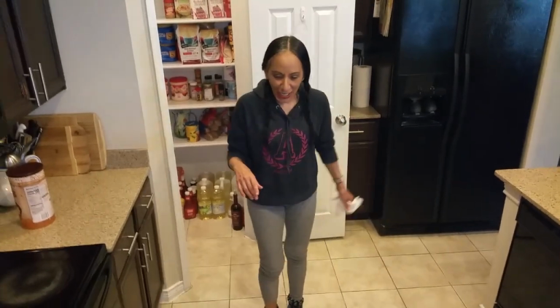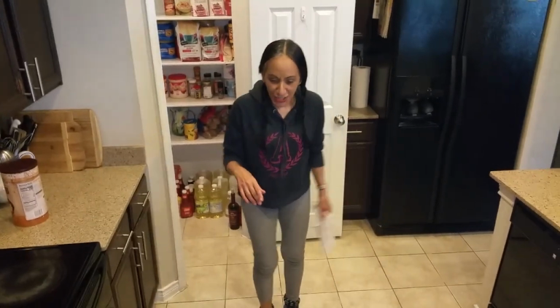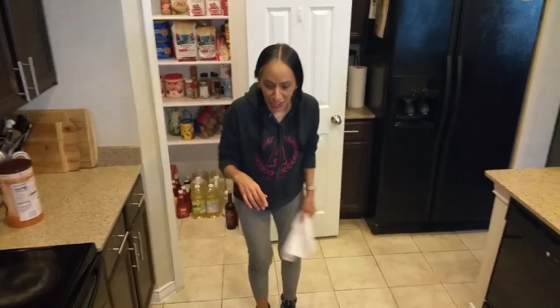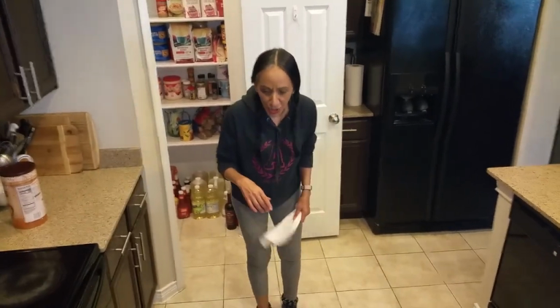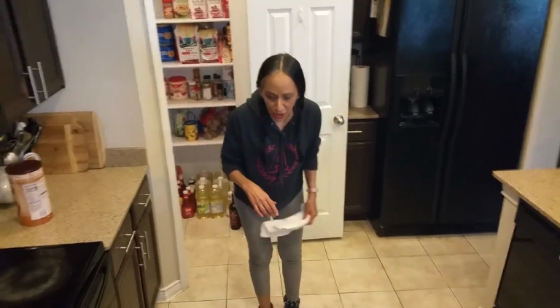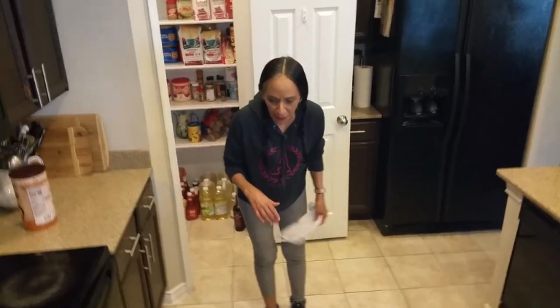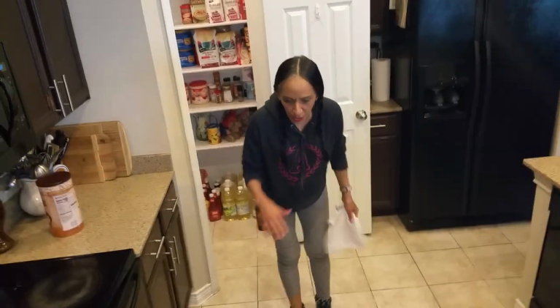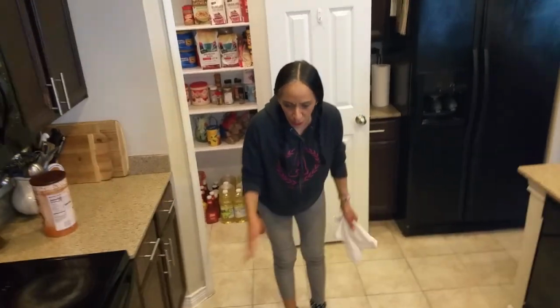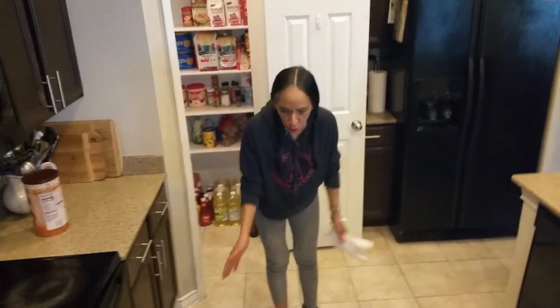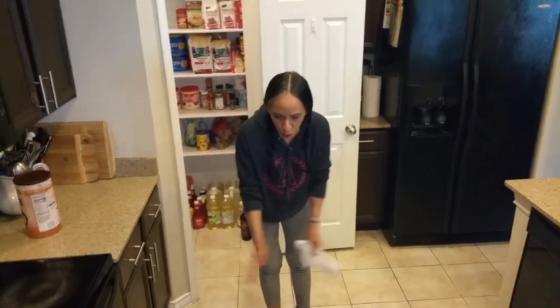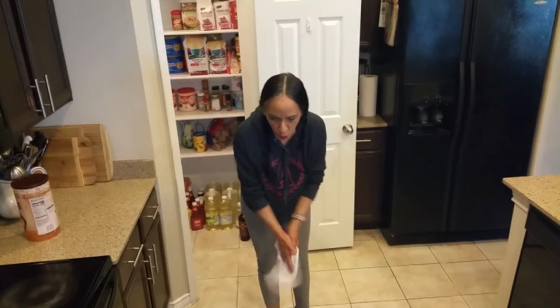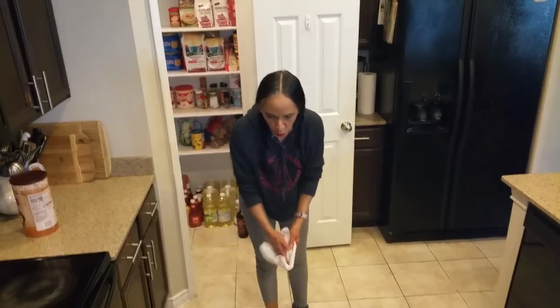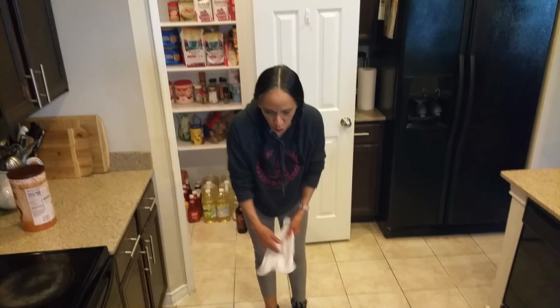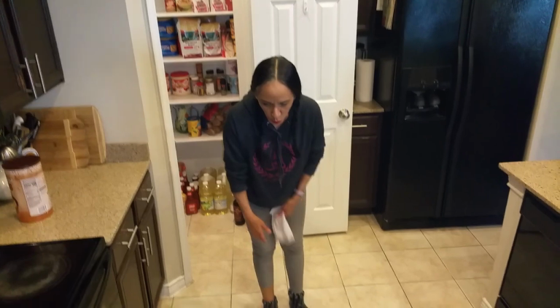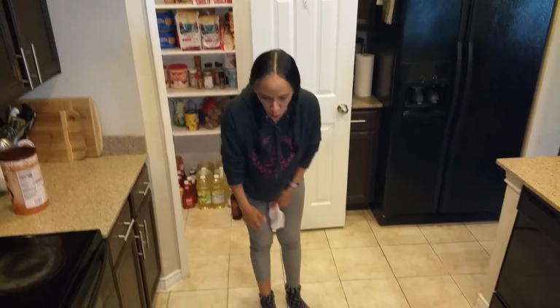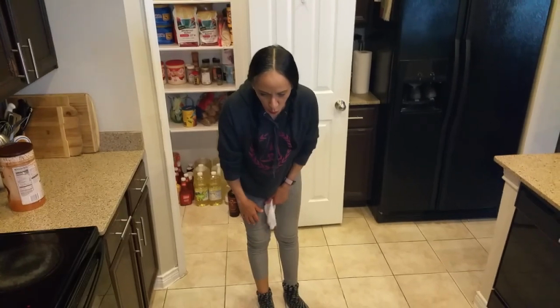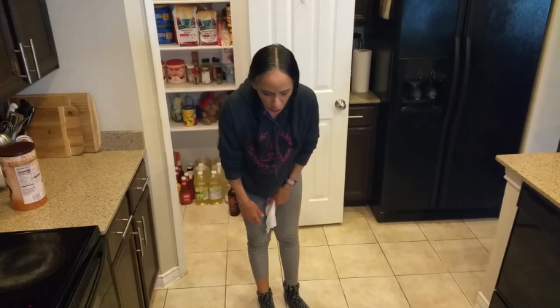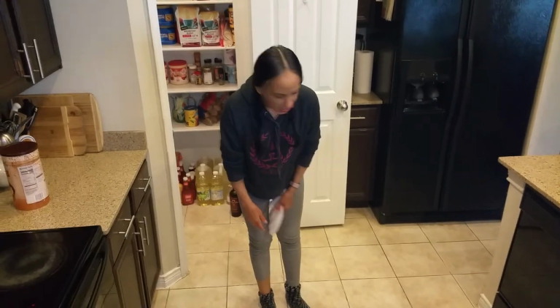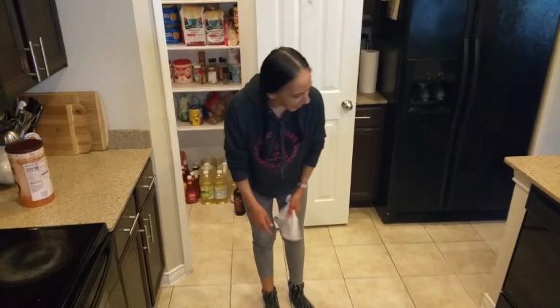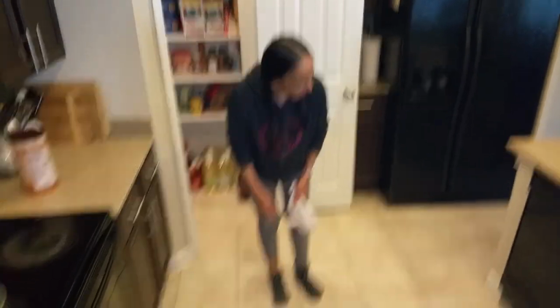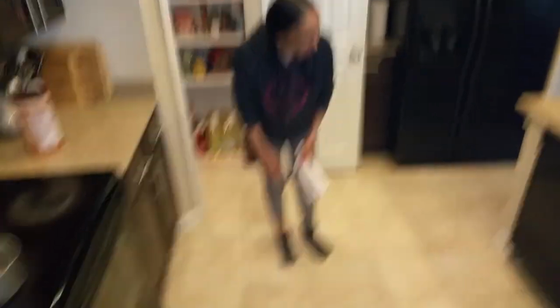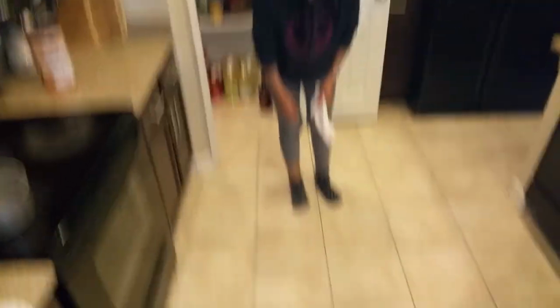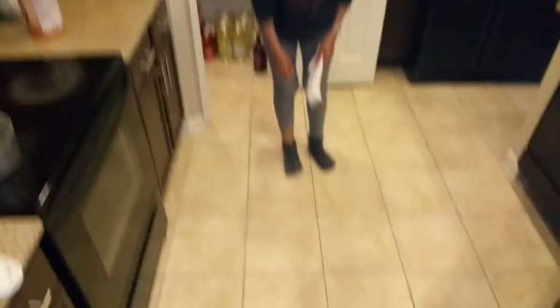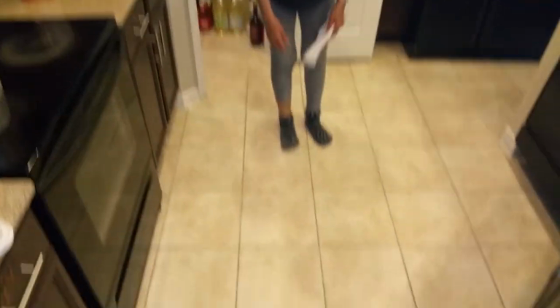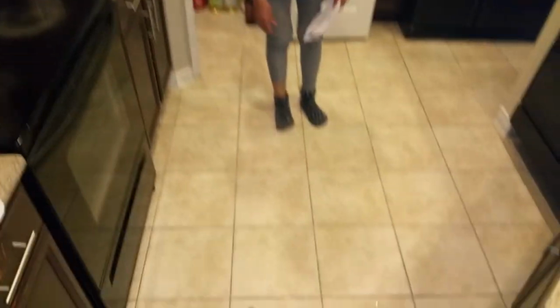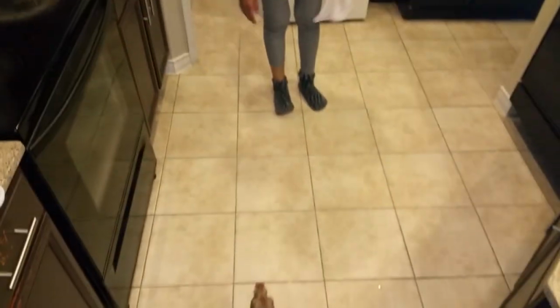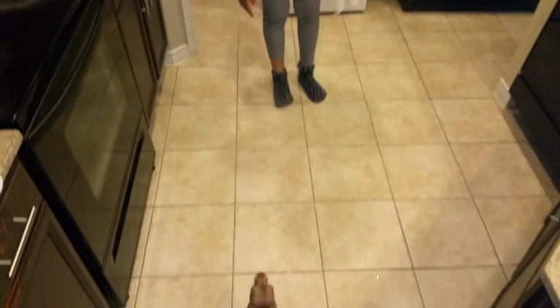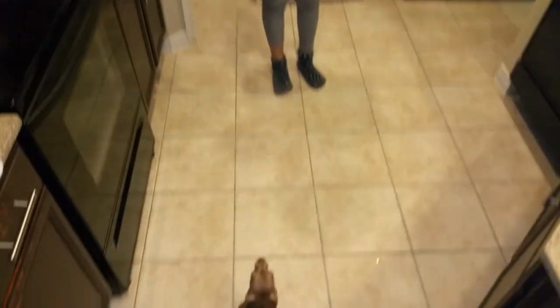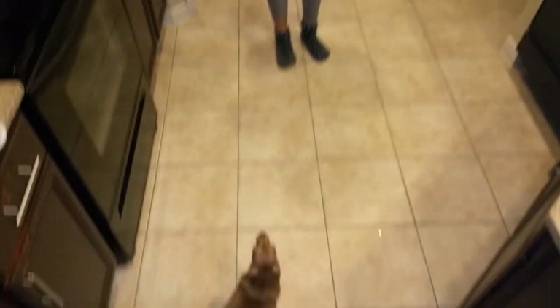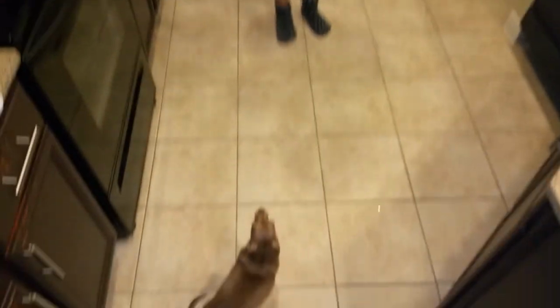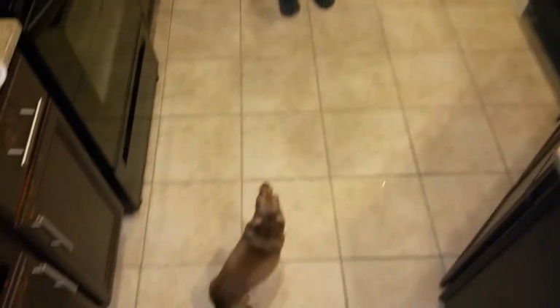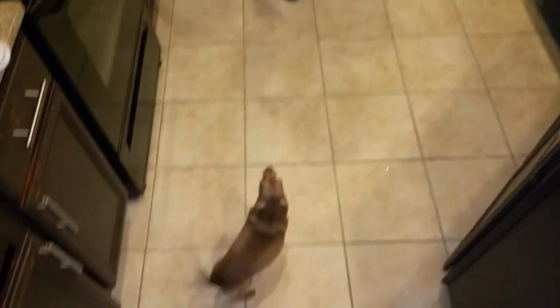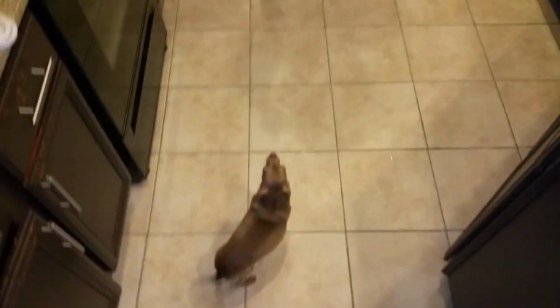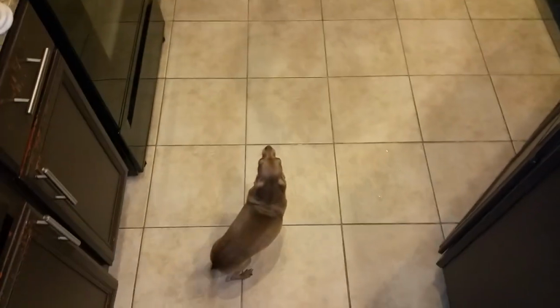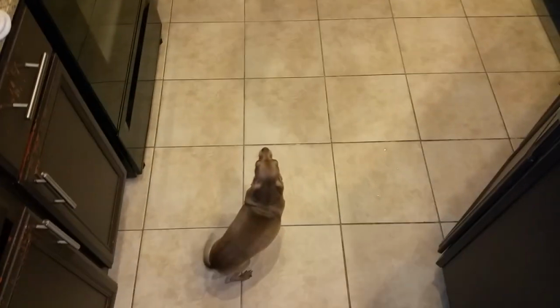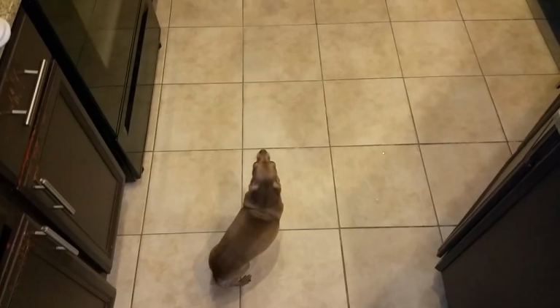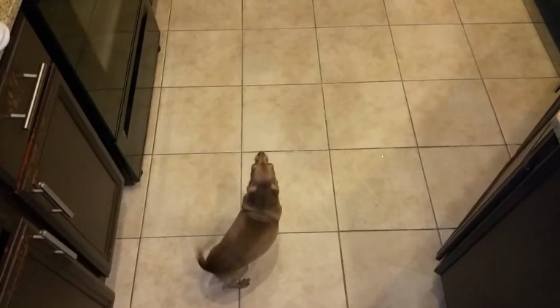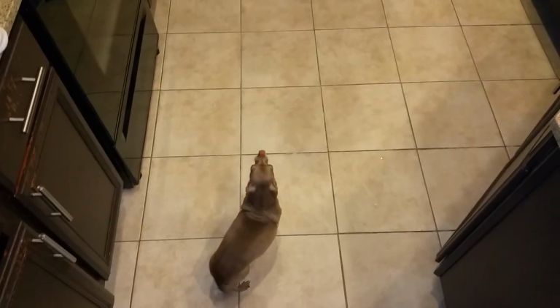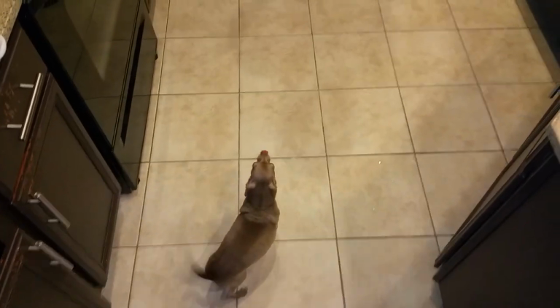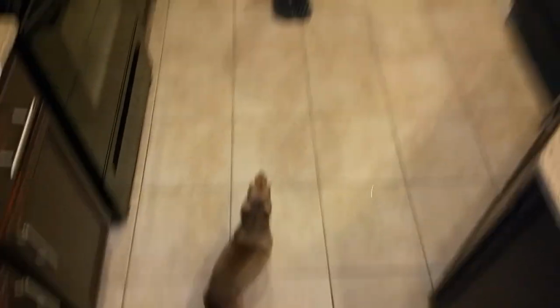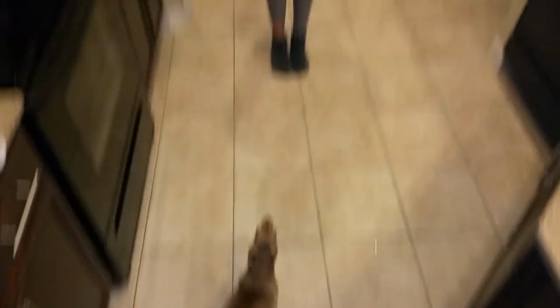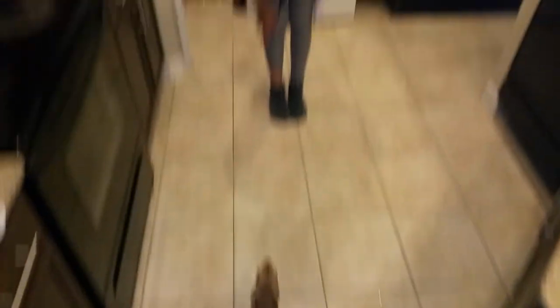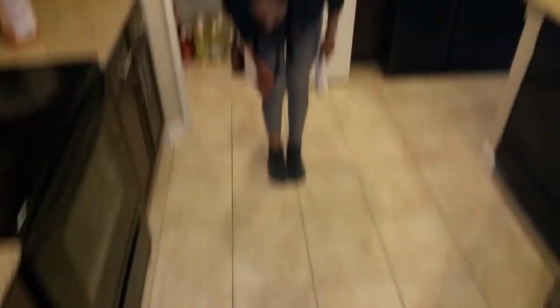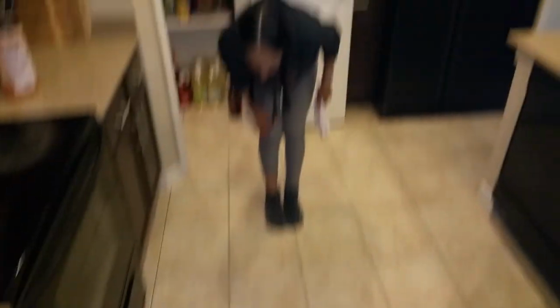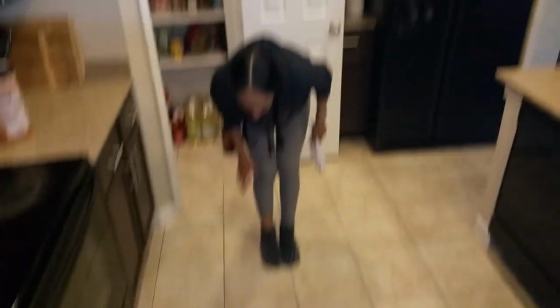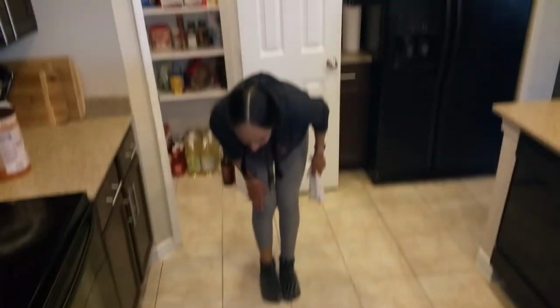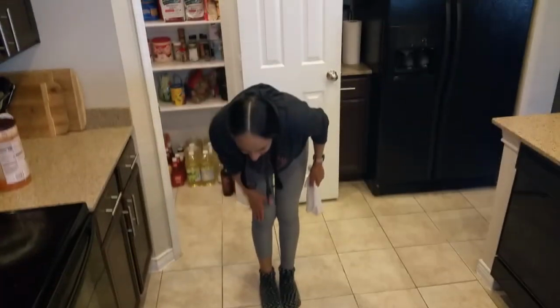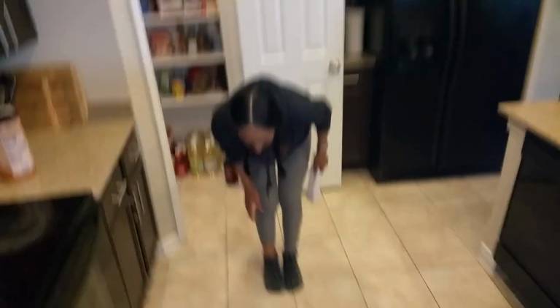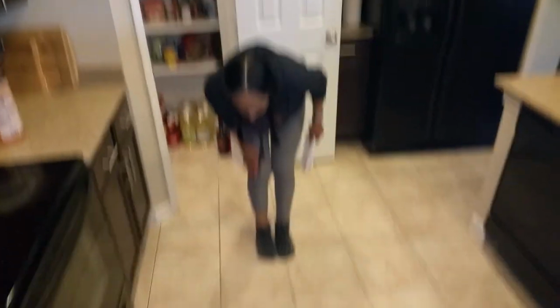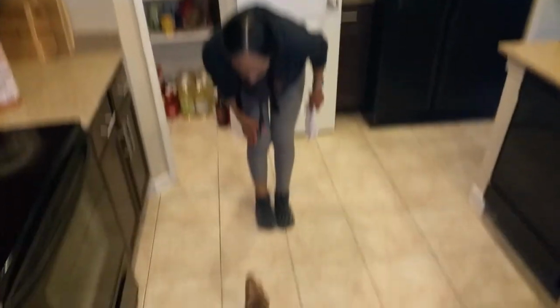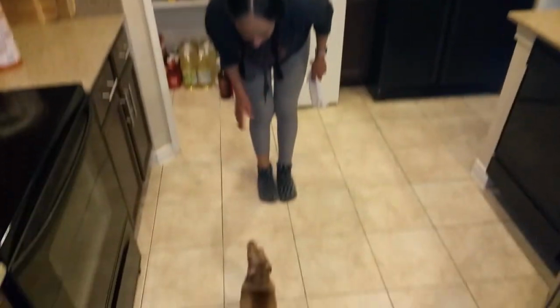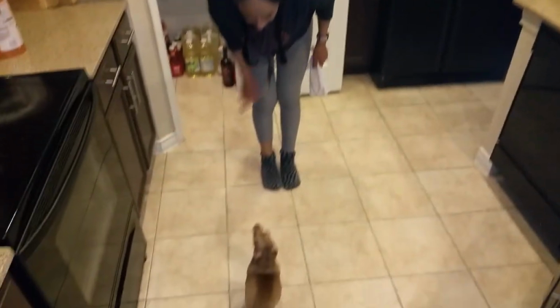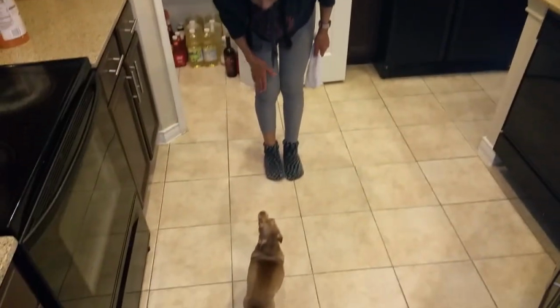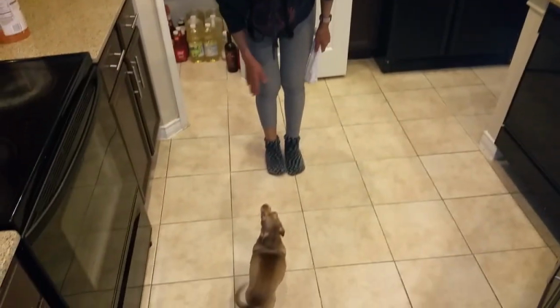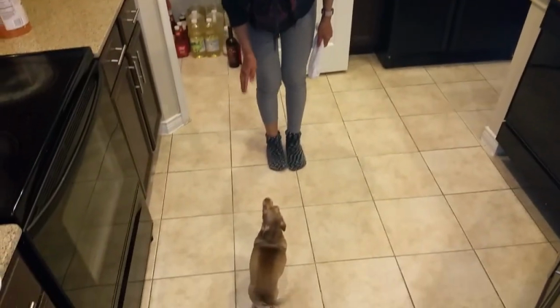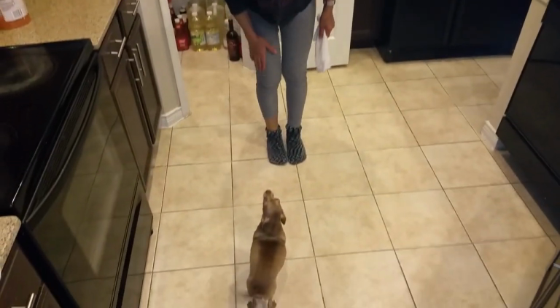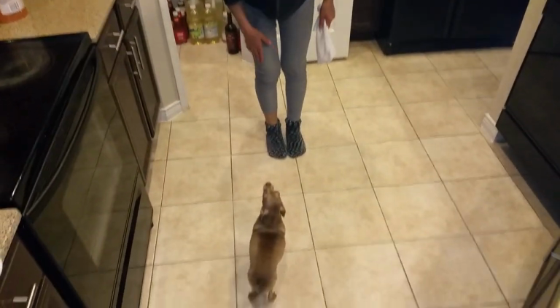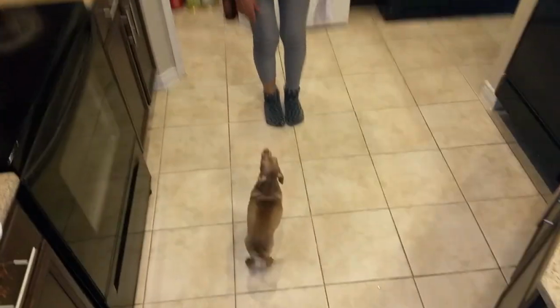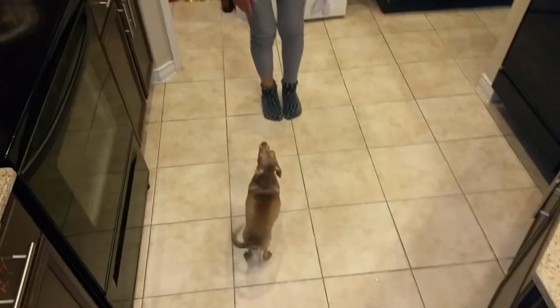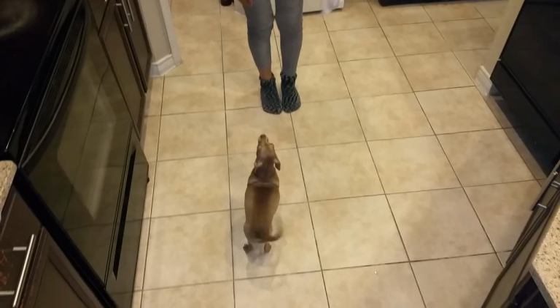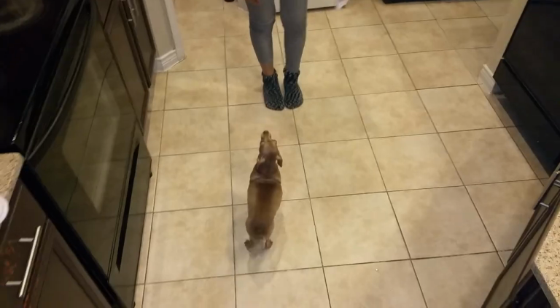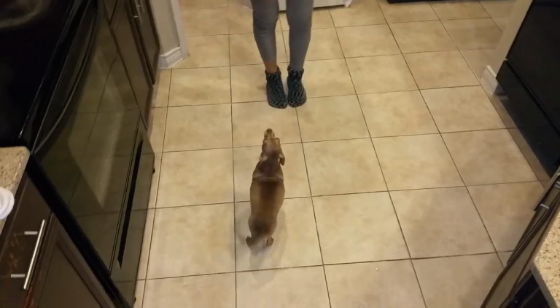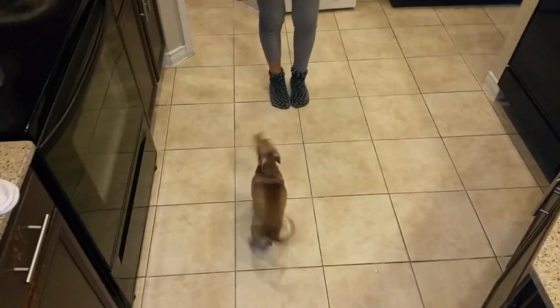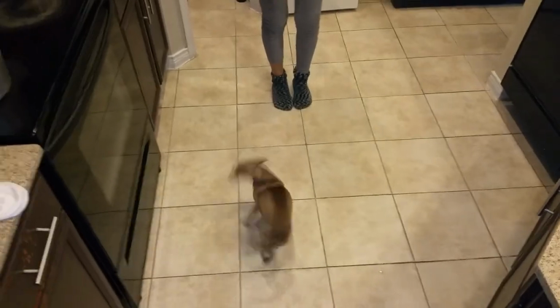And Ginger, come here. And here's my little Ginger girl. Say hi to everyone. And Teddy.